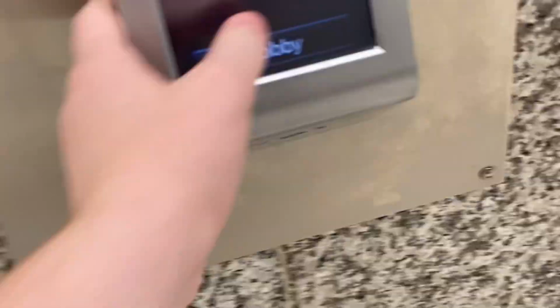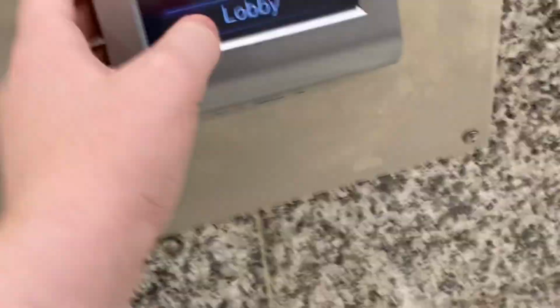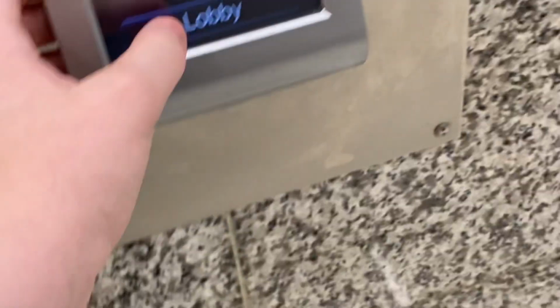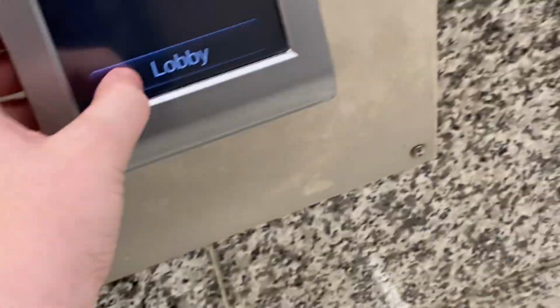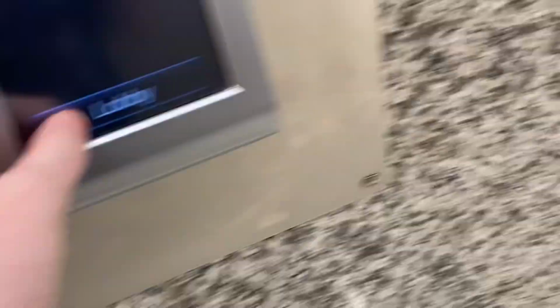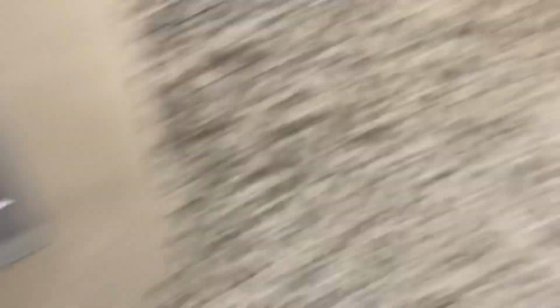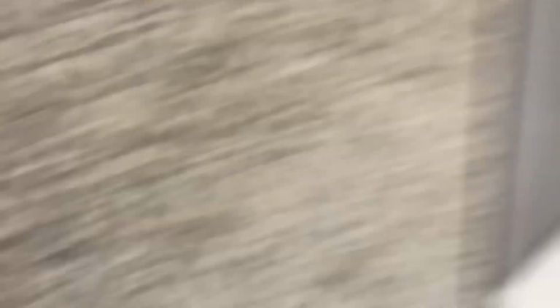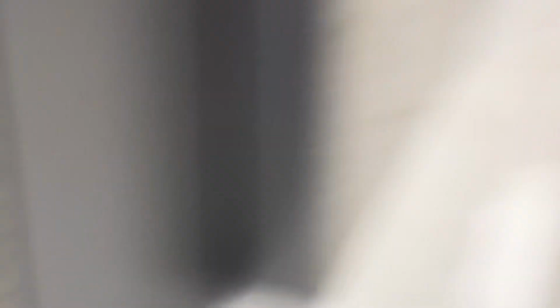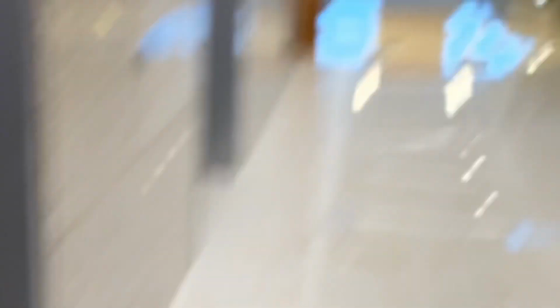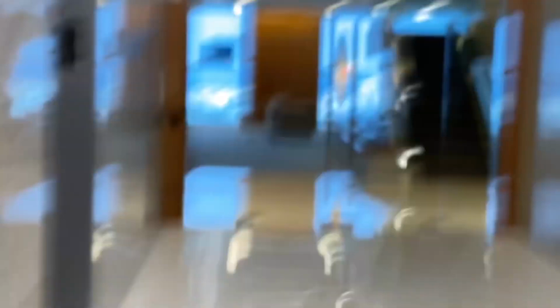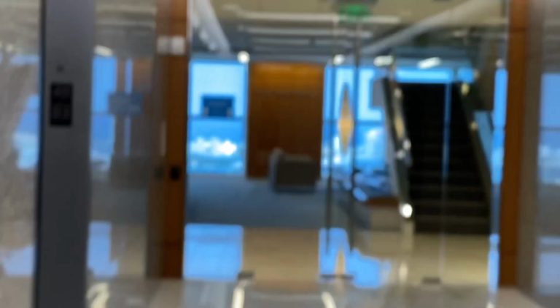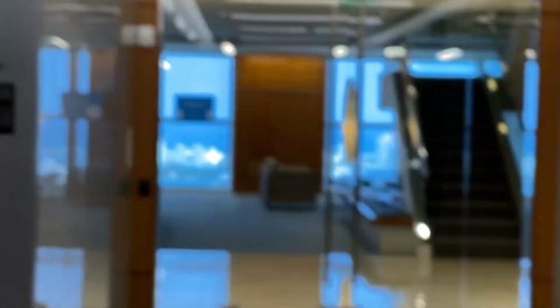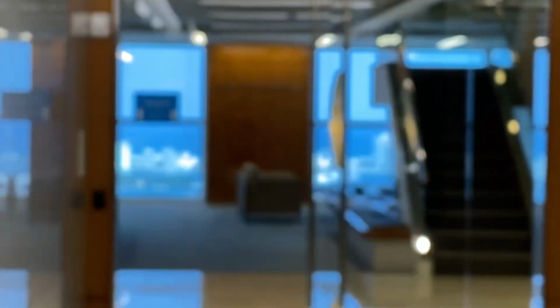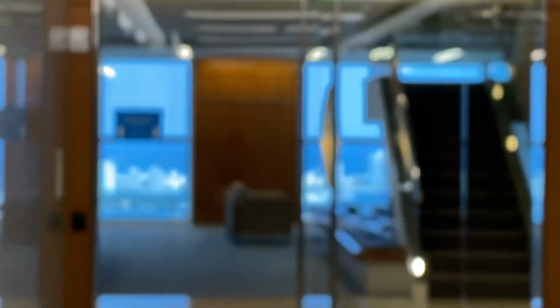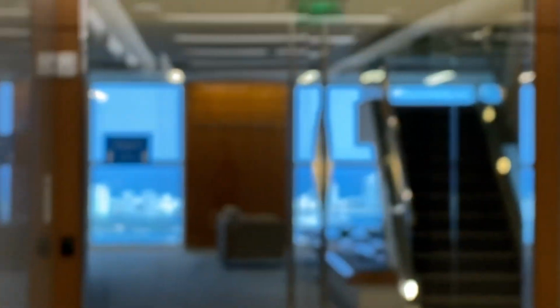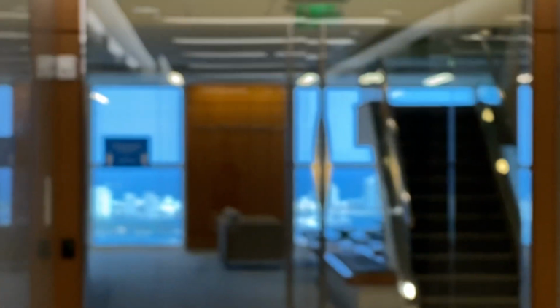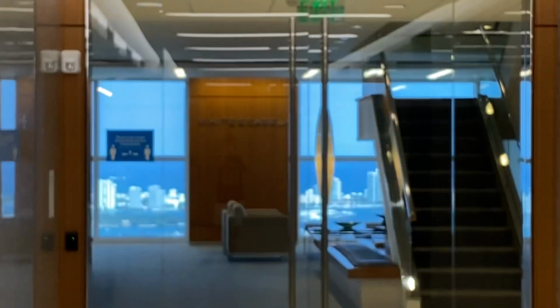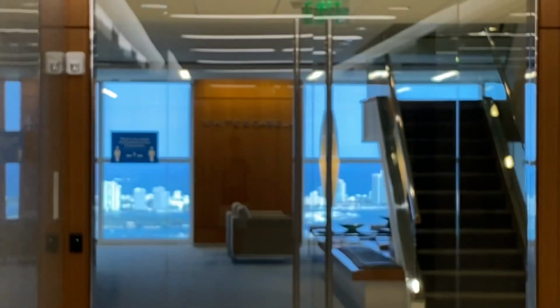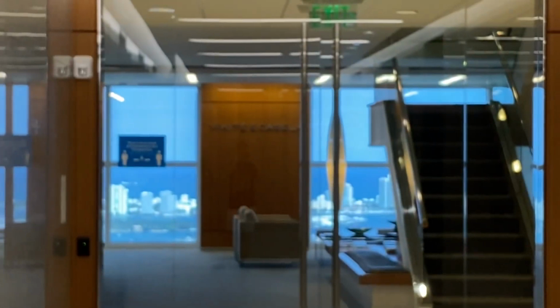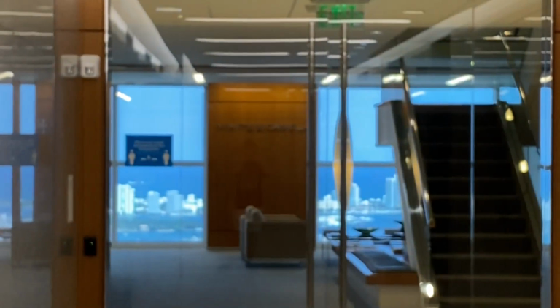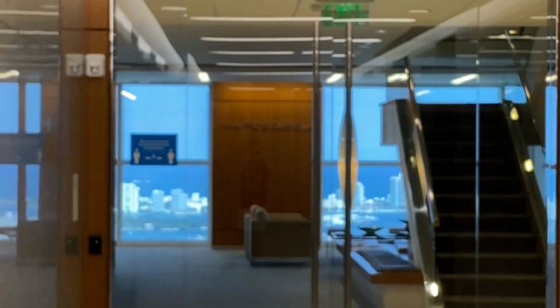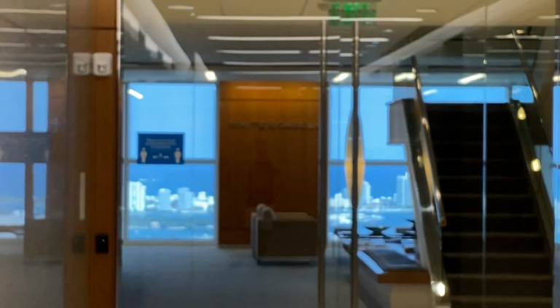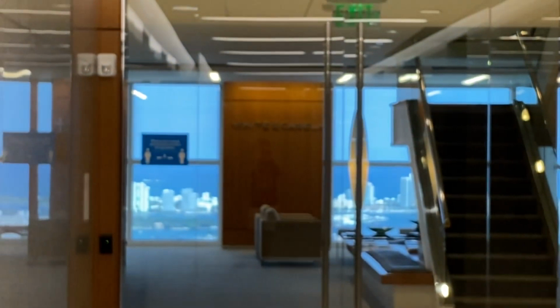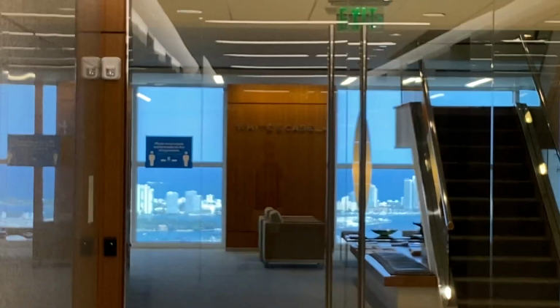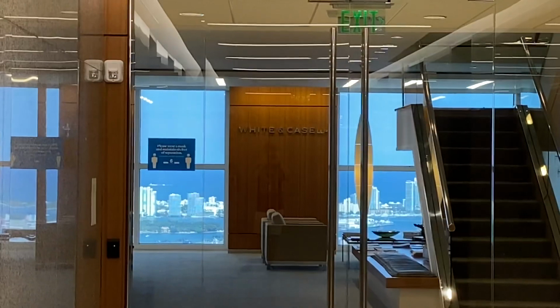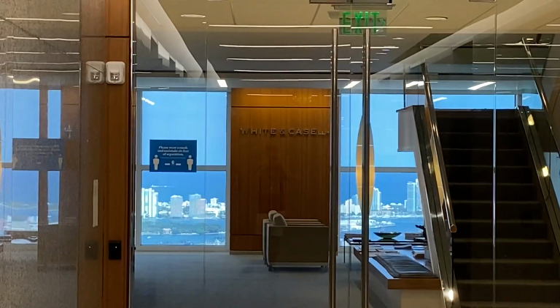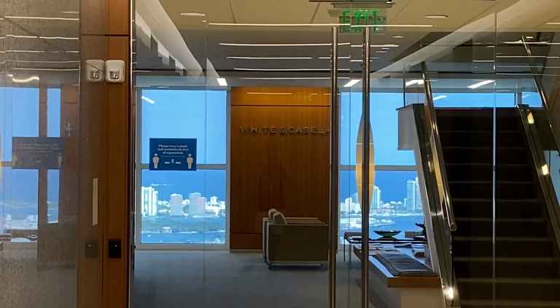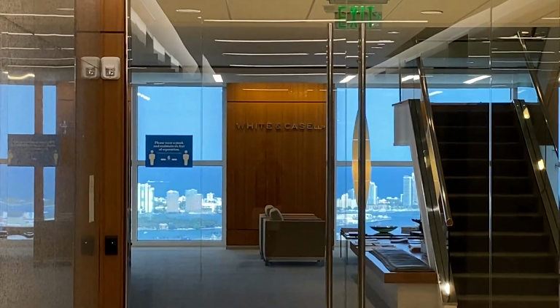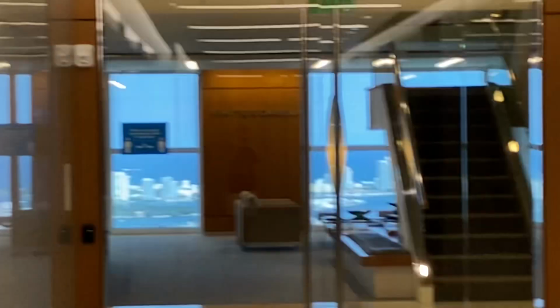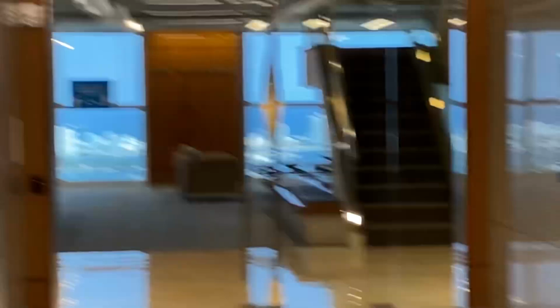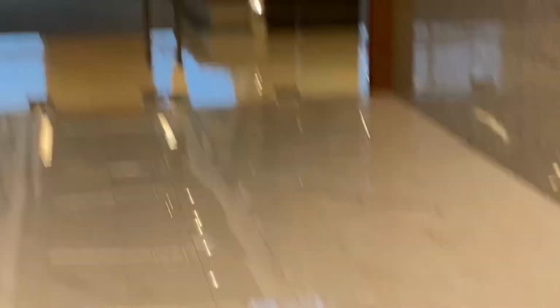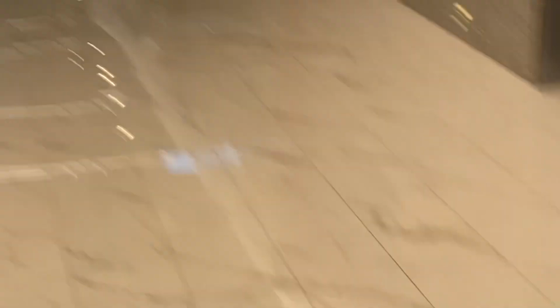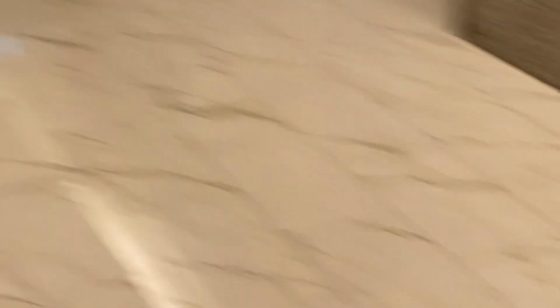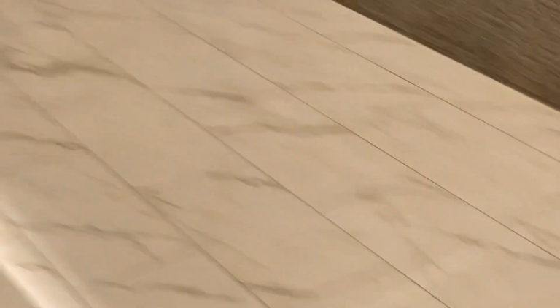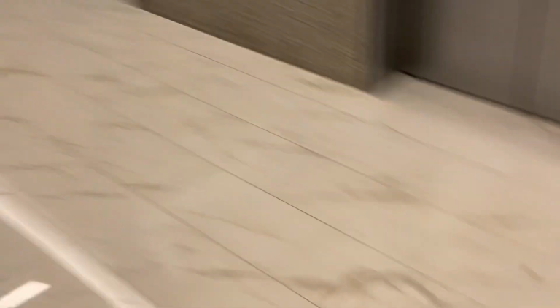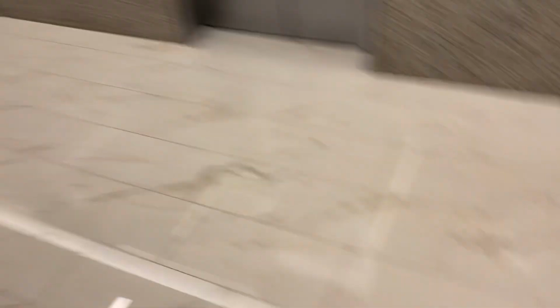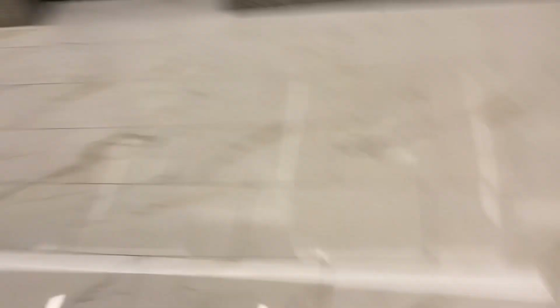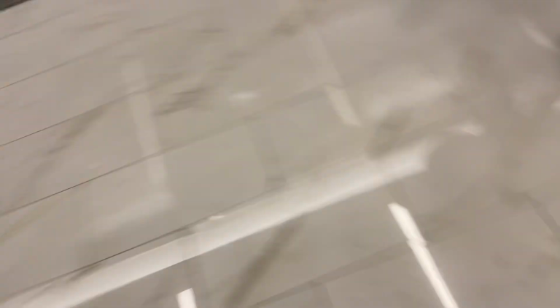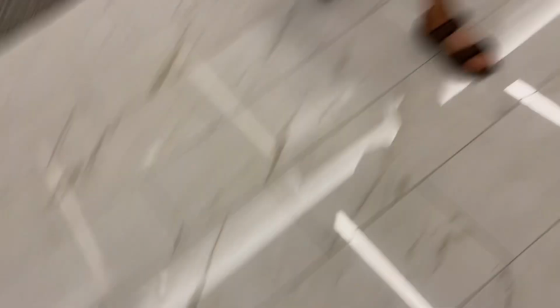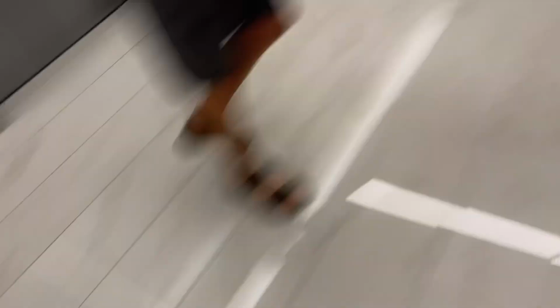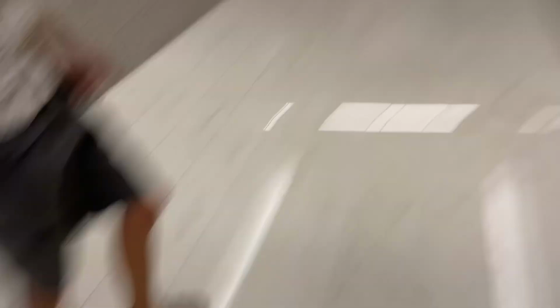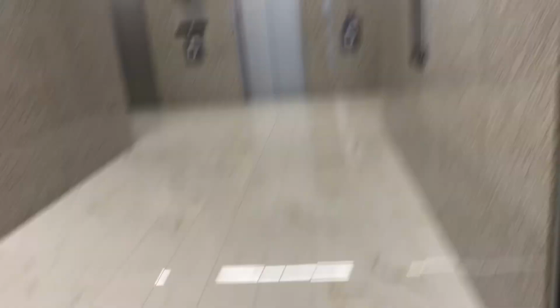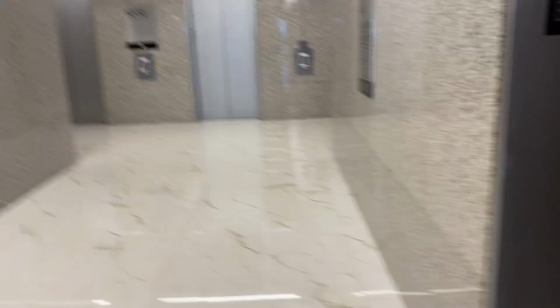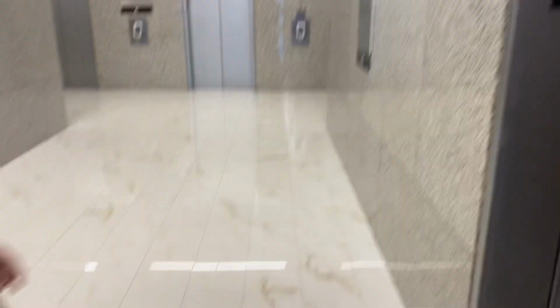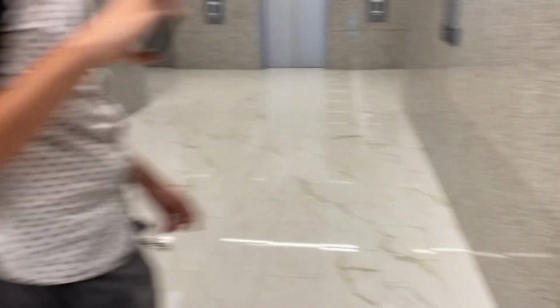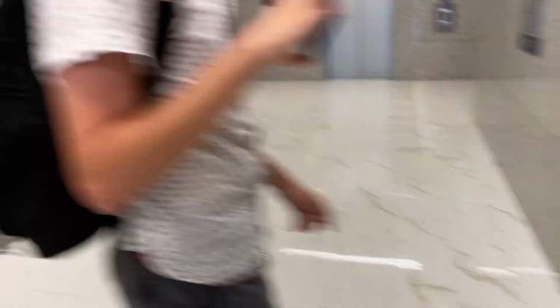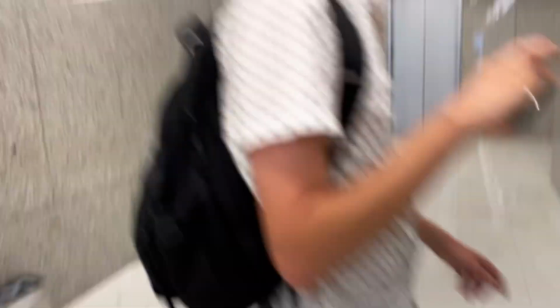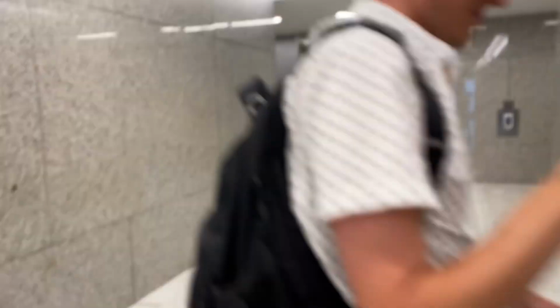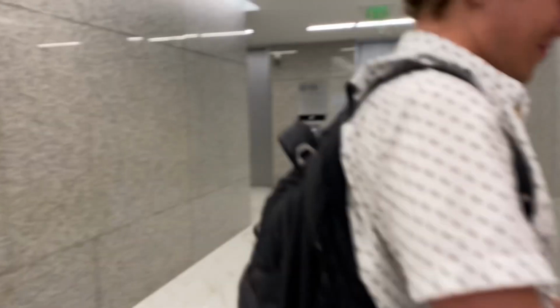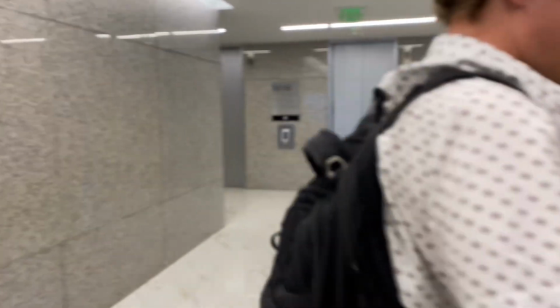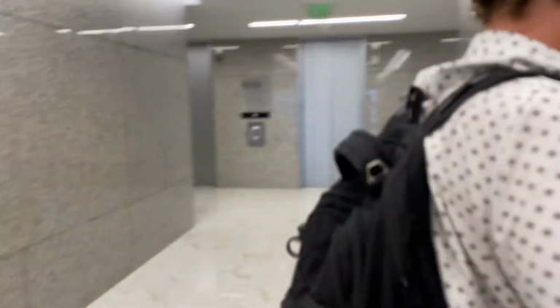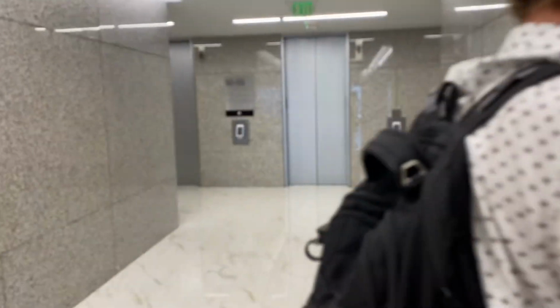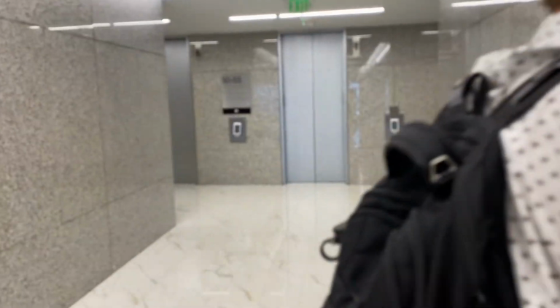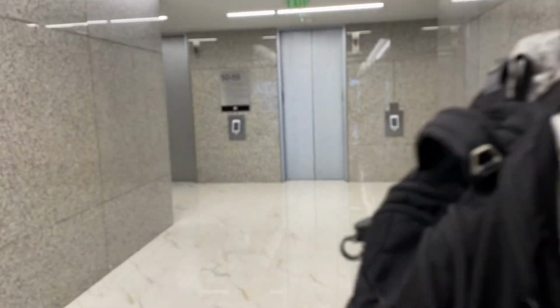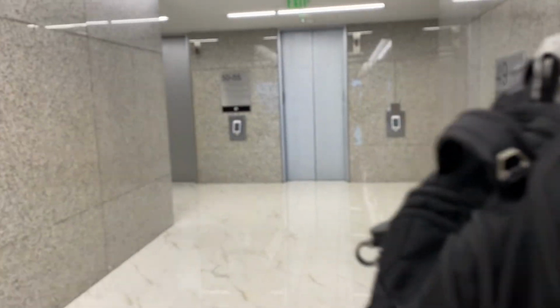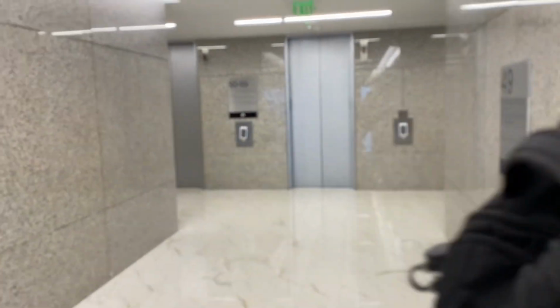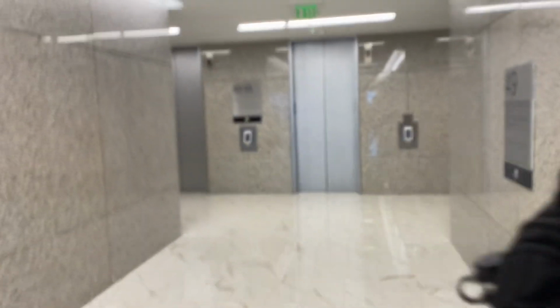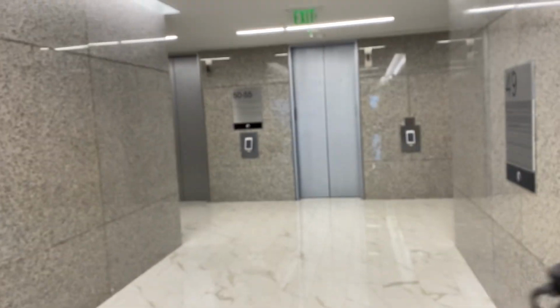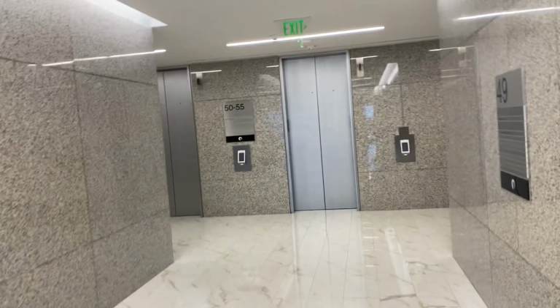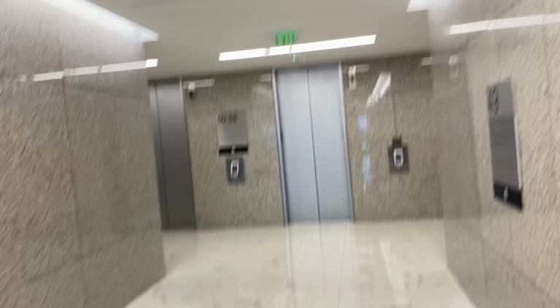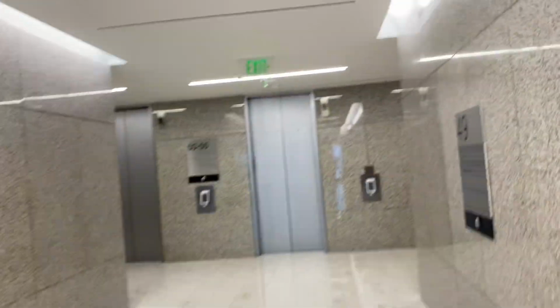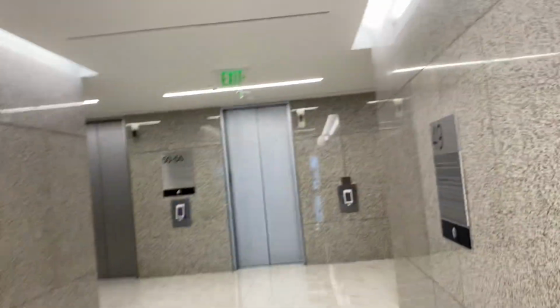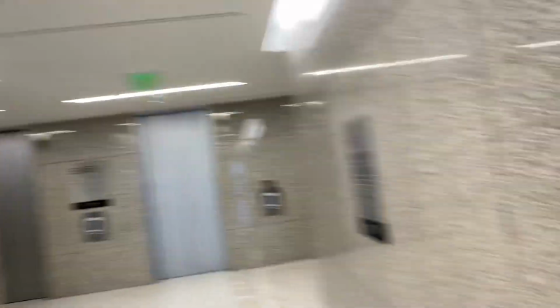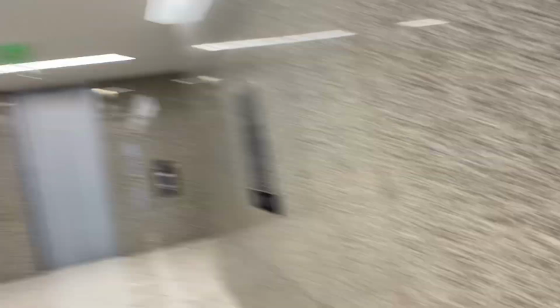Yeah, lobby. You get an awesome view of Miami Beach. And over there are the shuttle elevators — they go to 55.